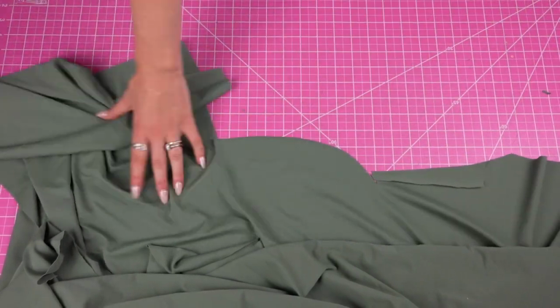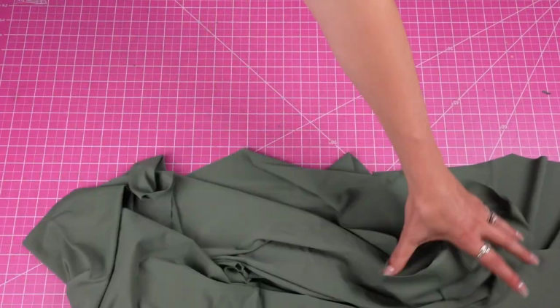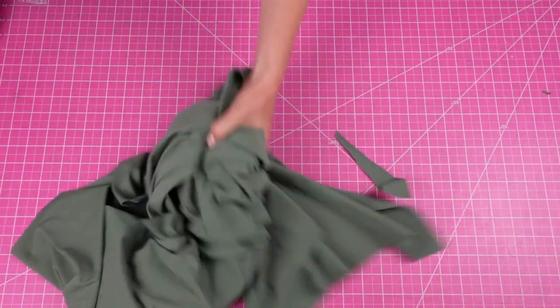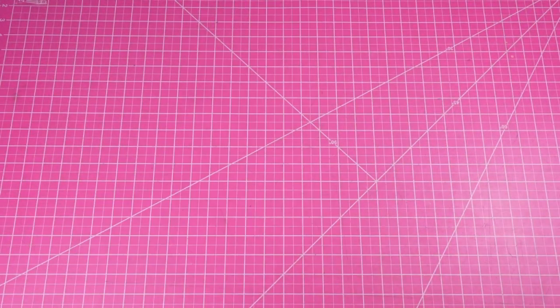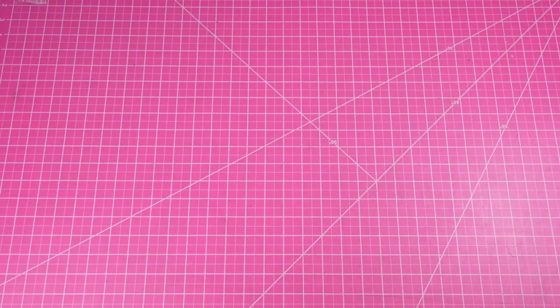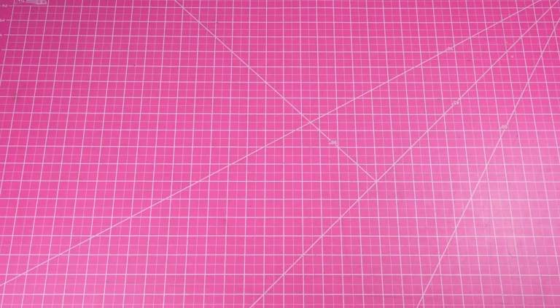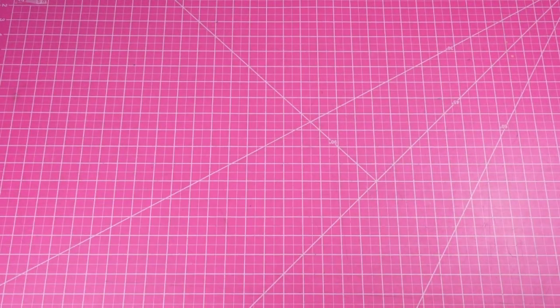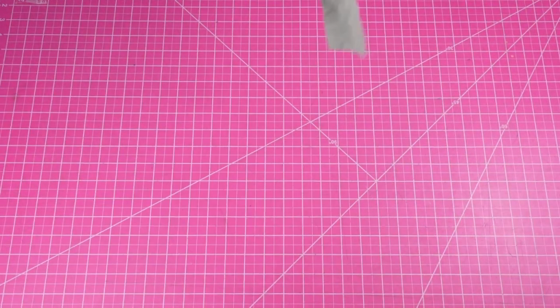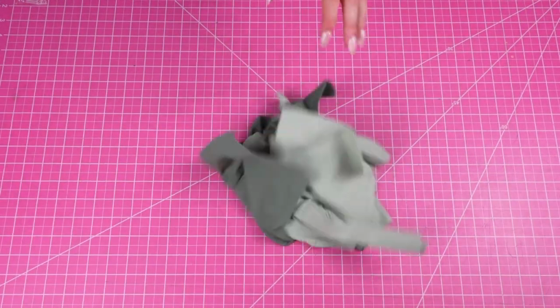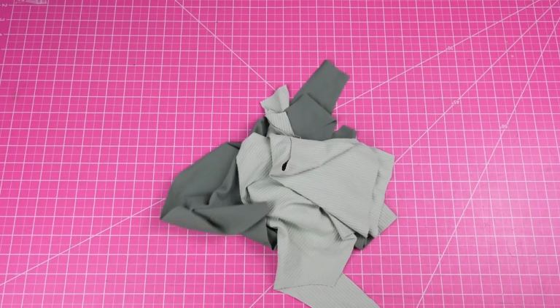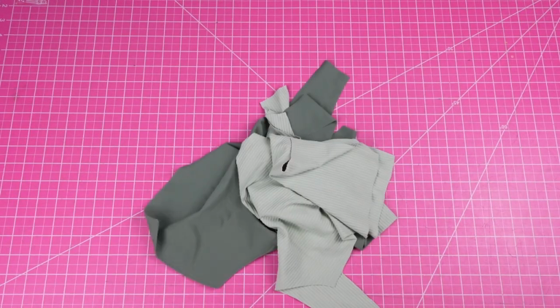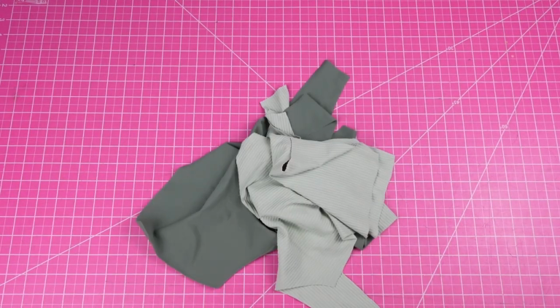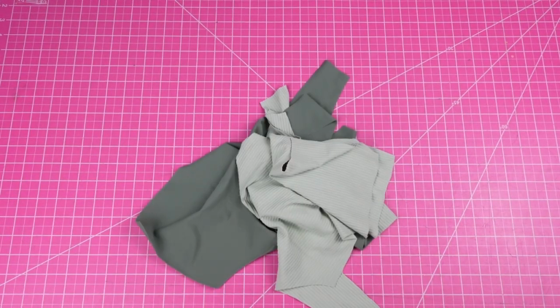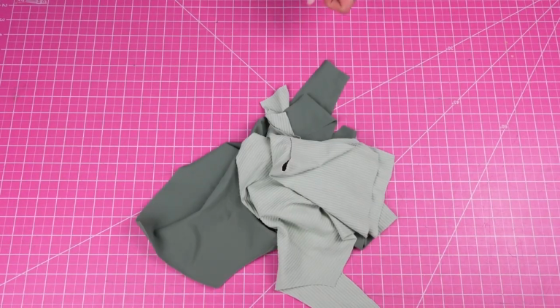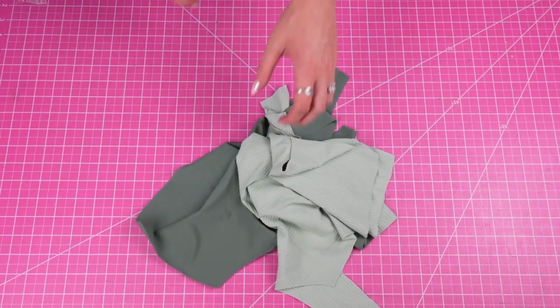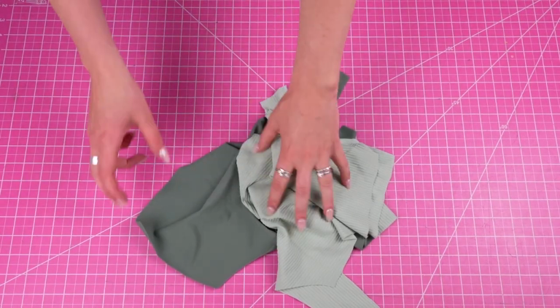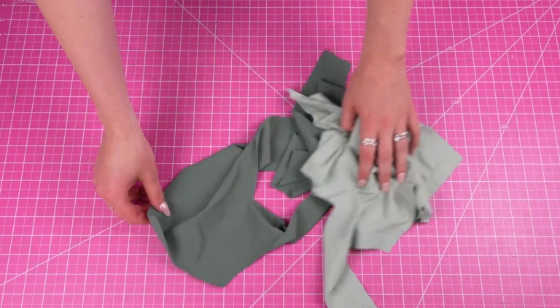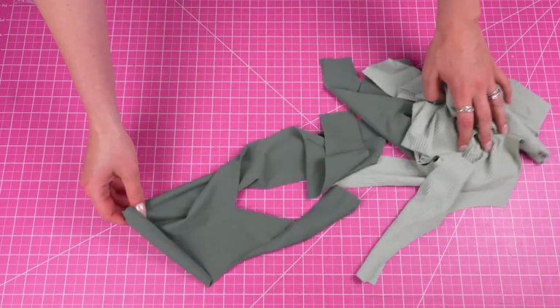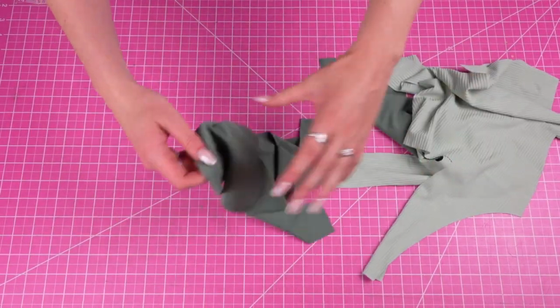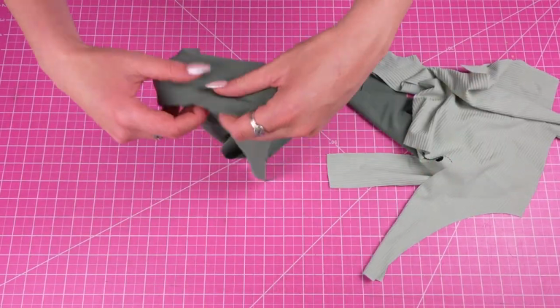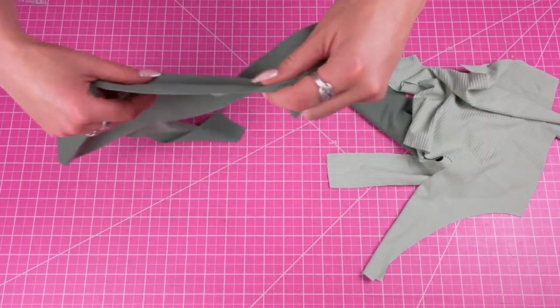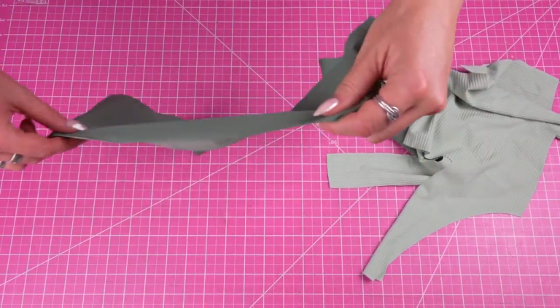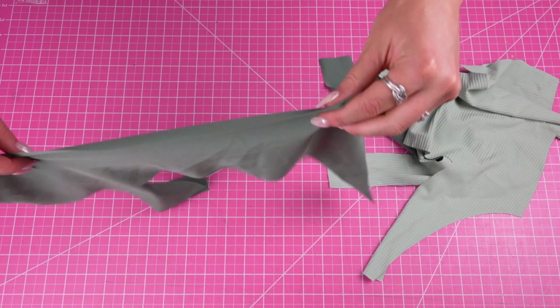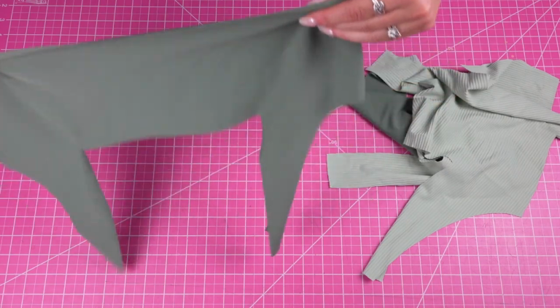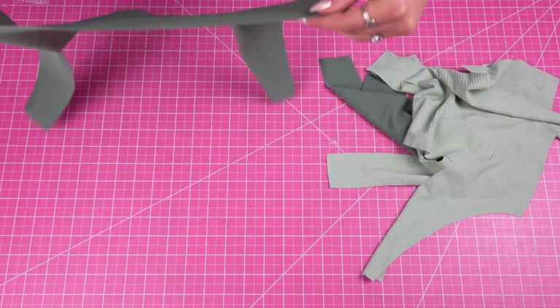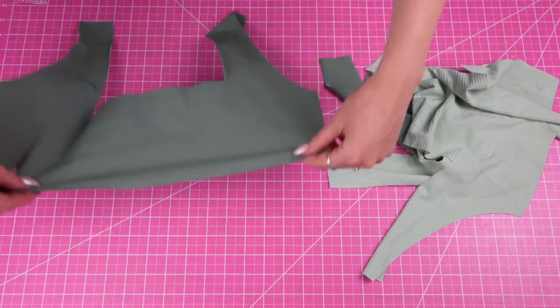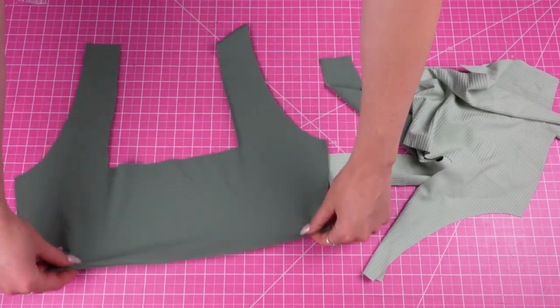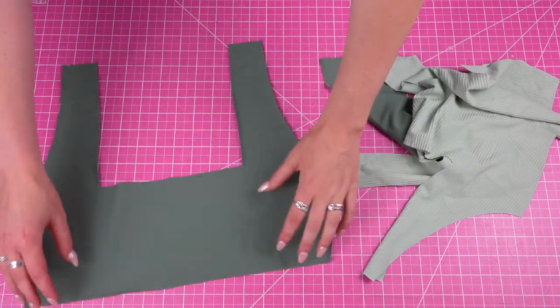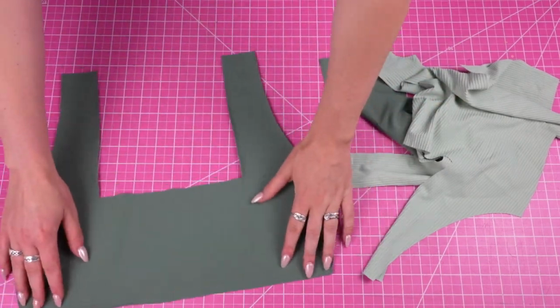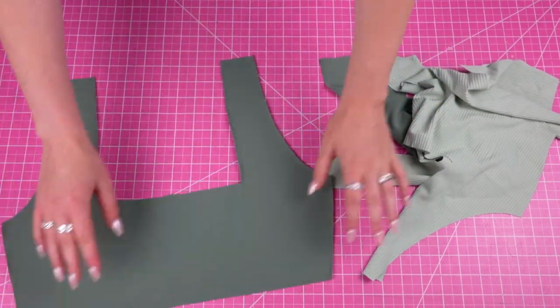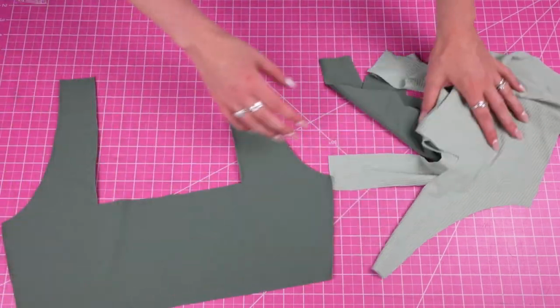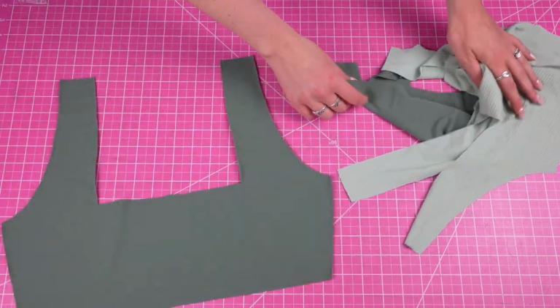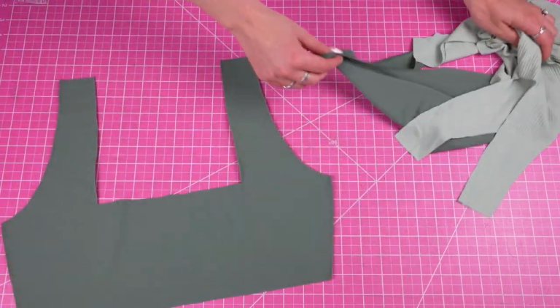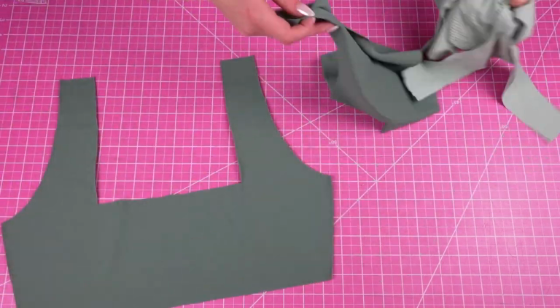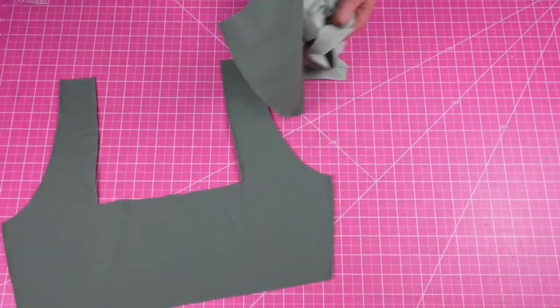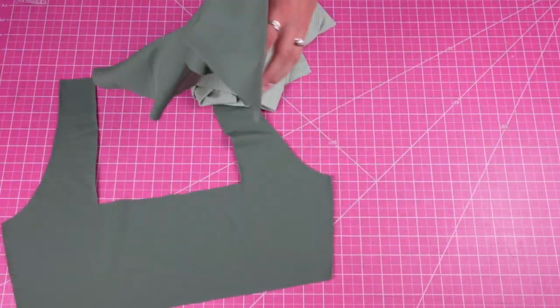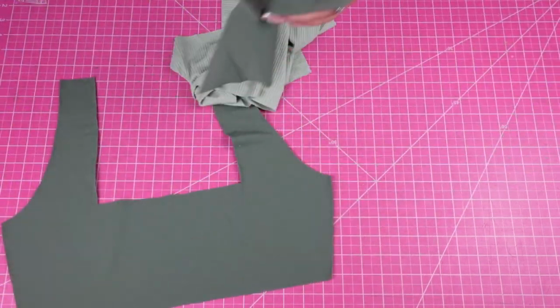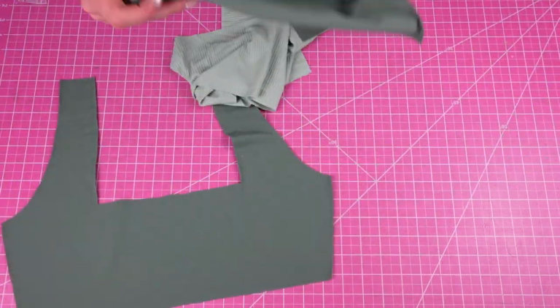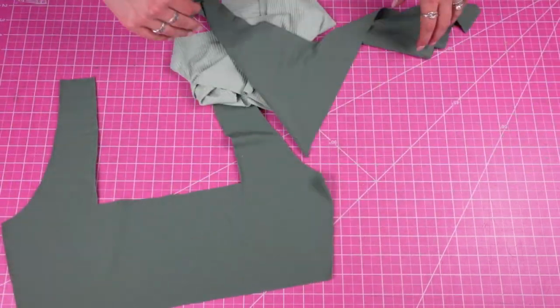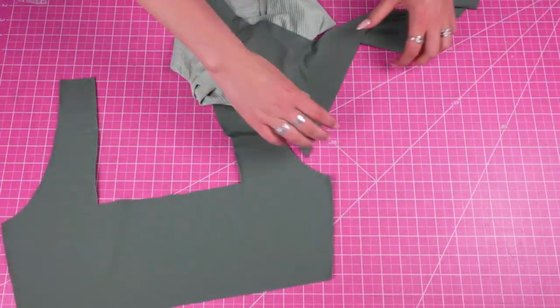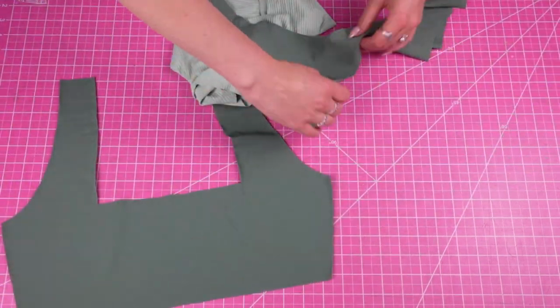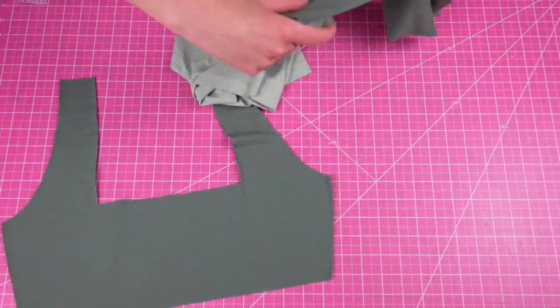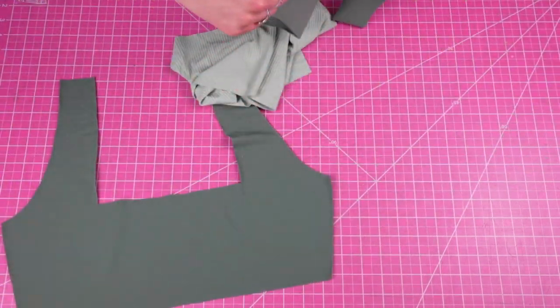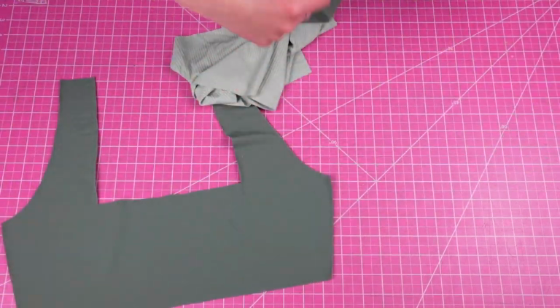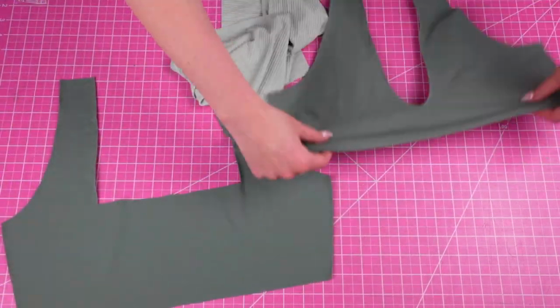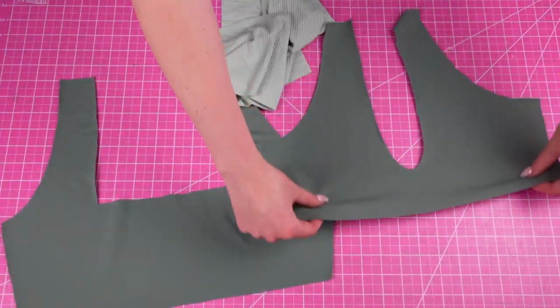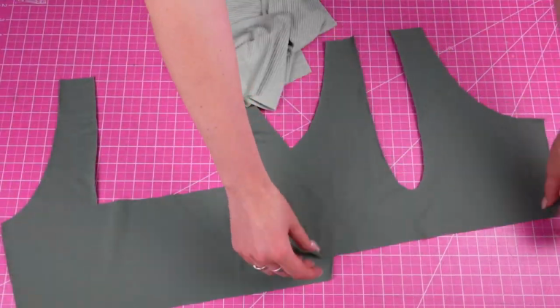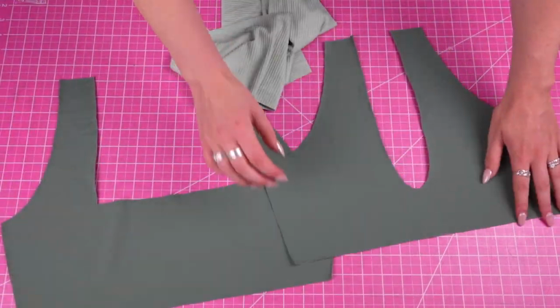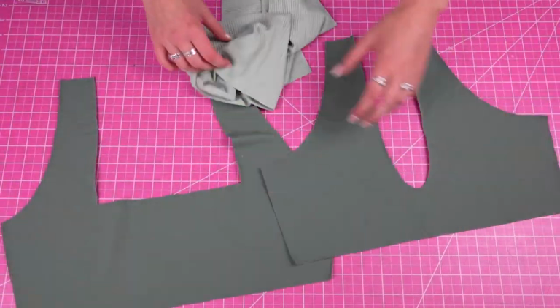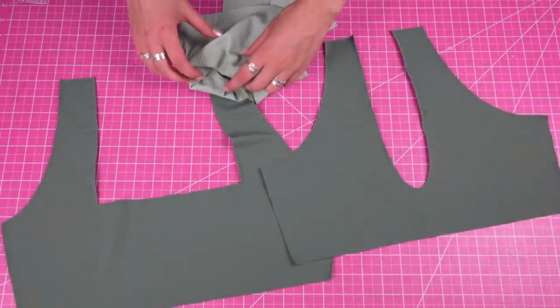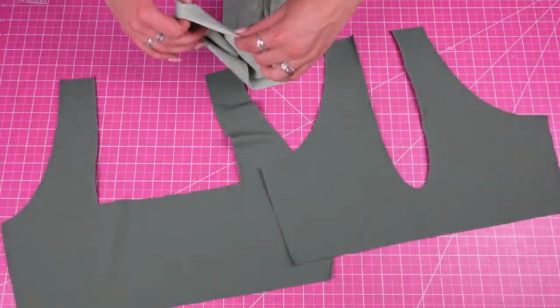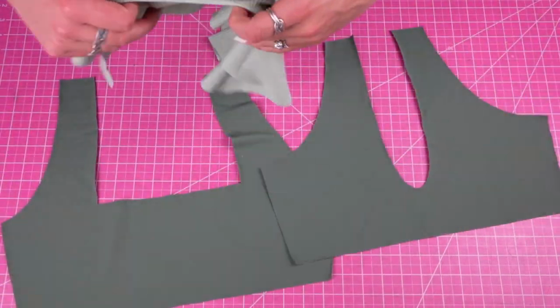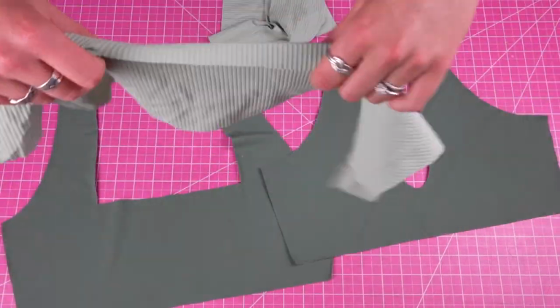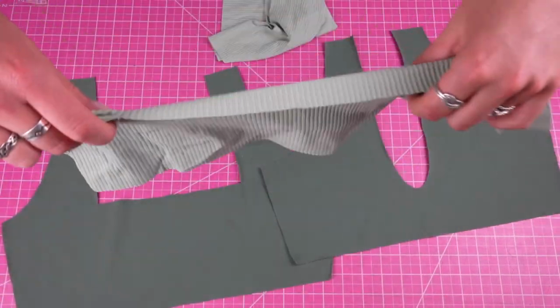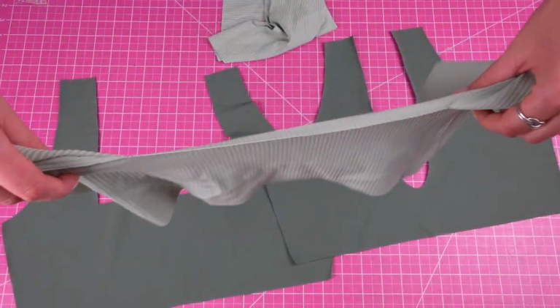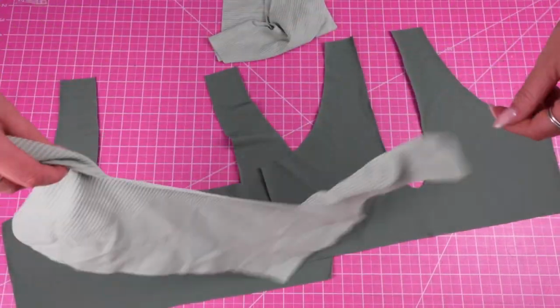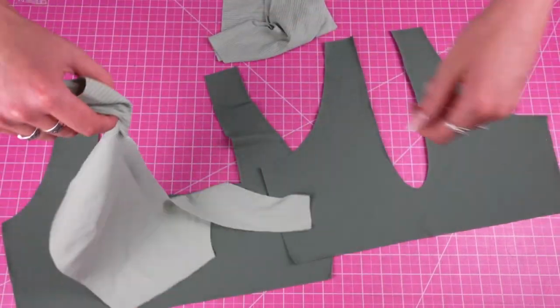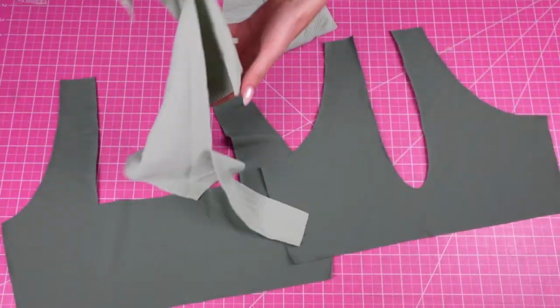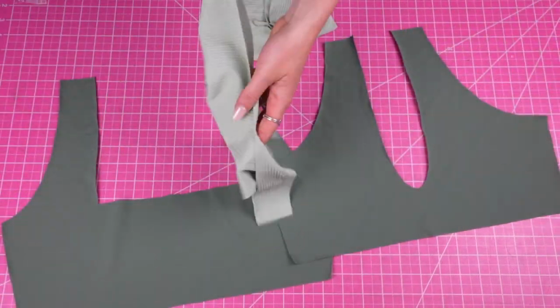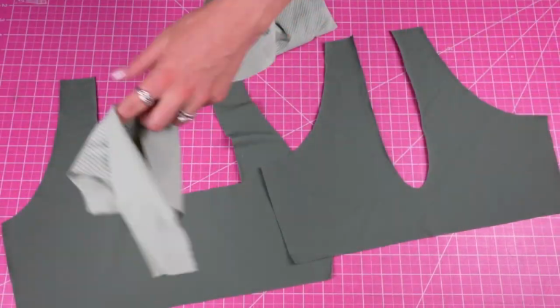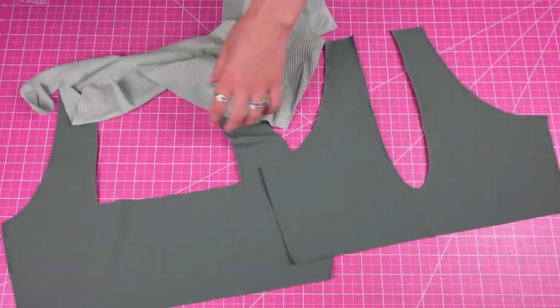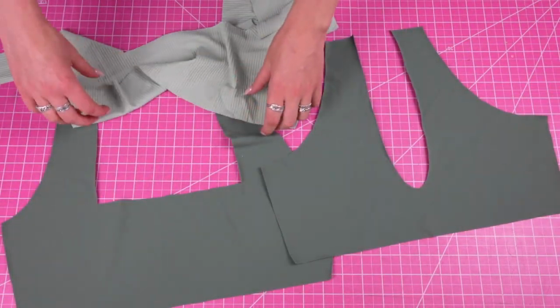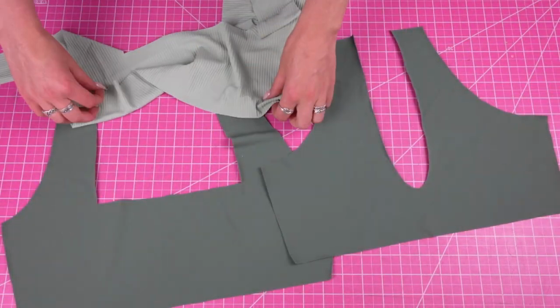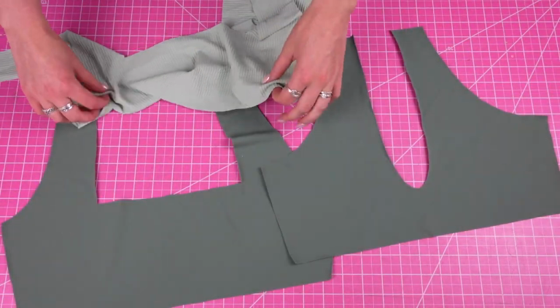So in total we will have two of each pattern piece — one in my dark green and one in my light green.